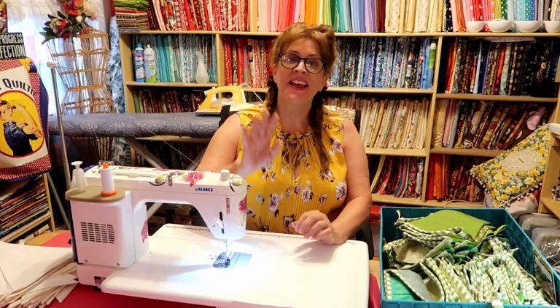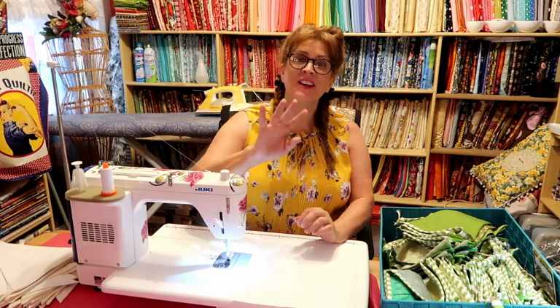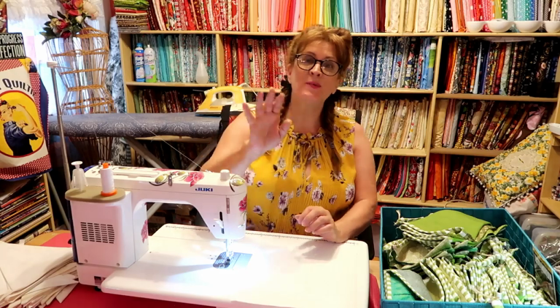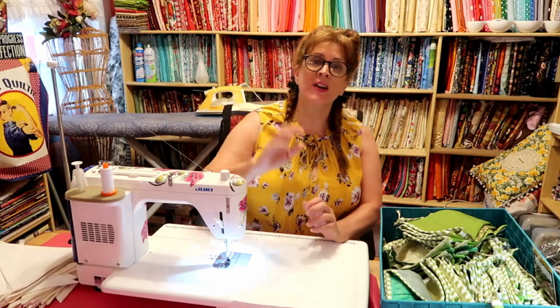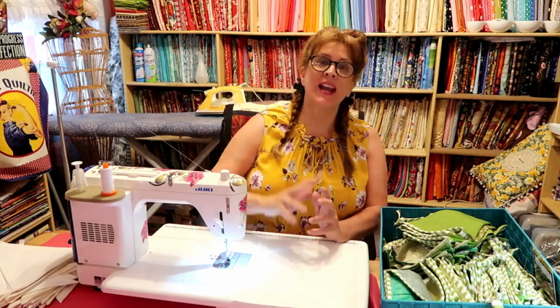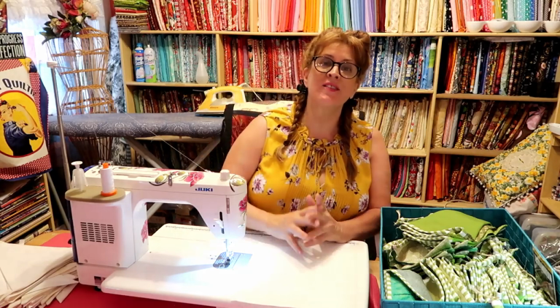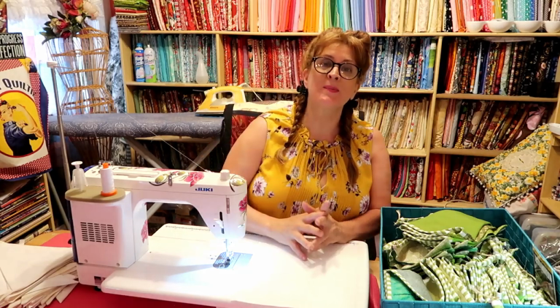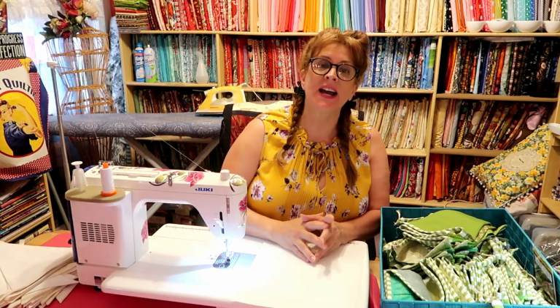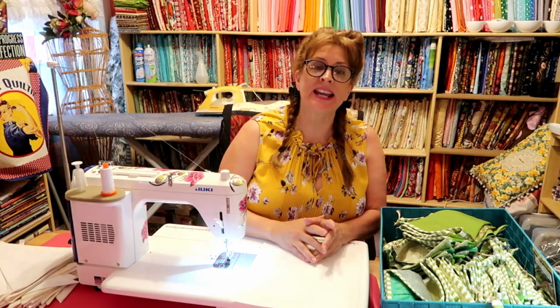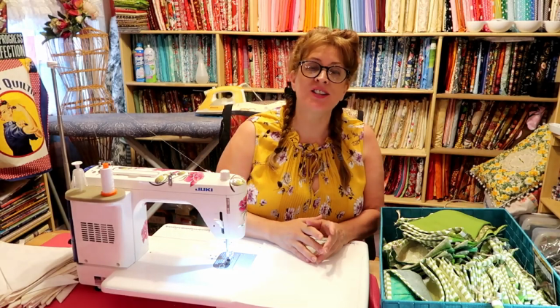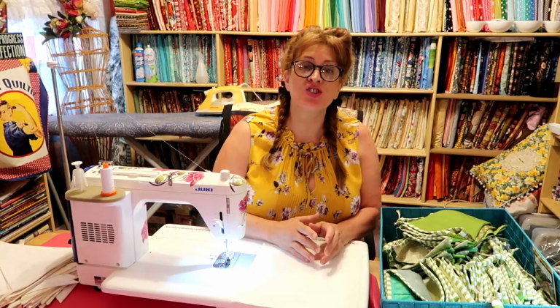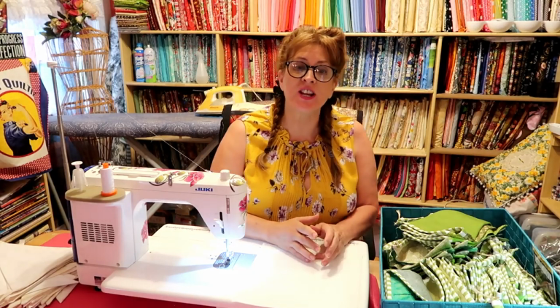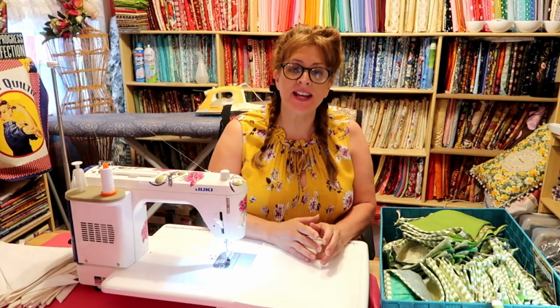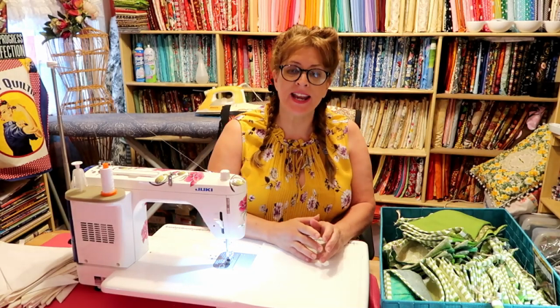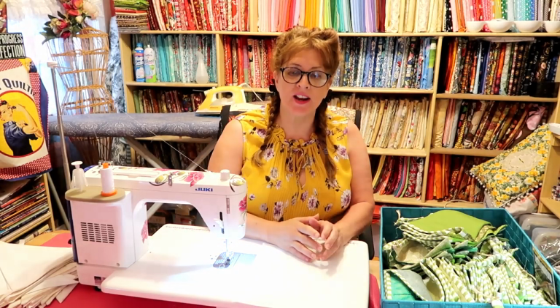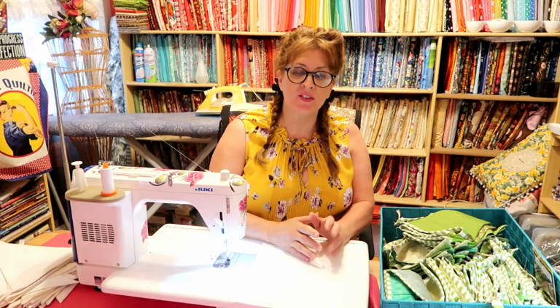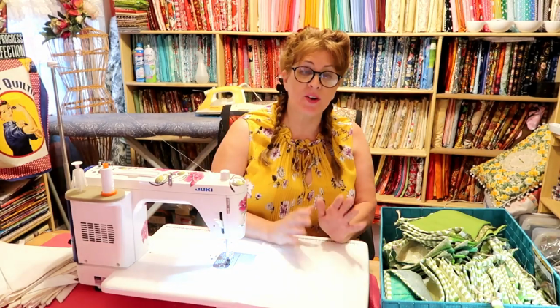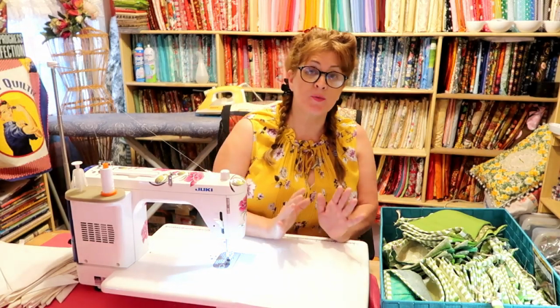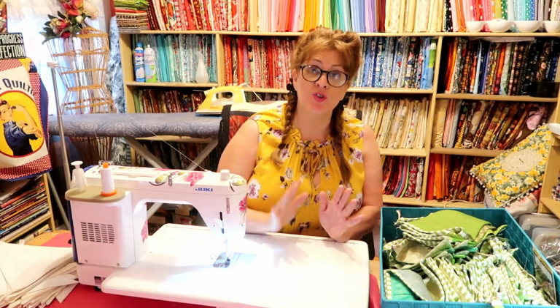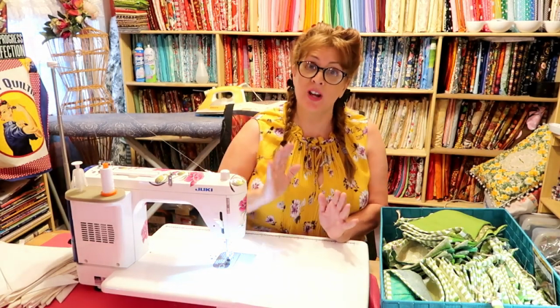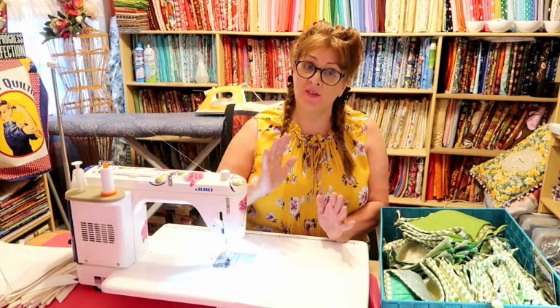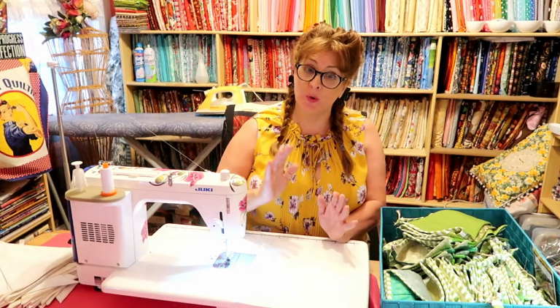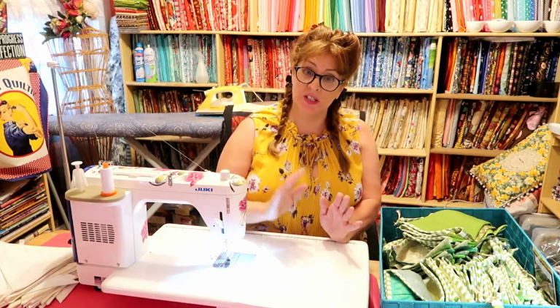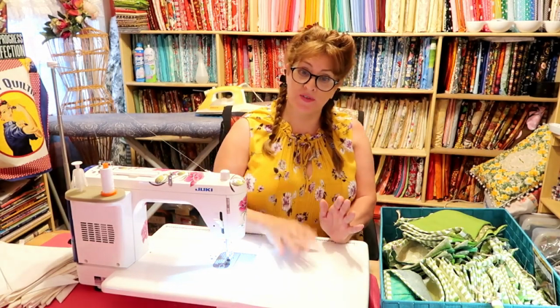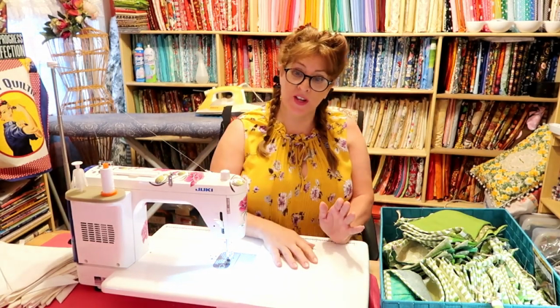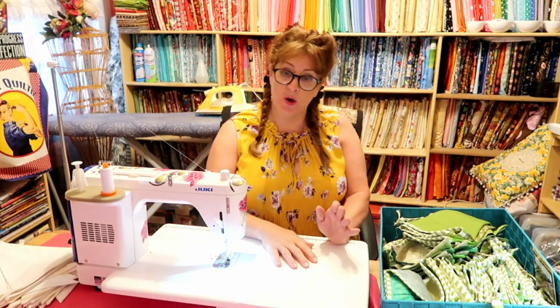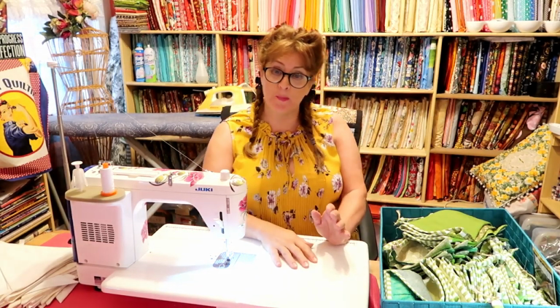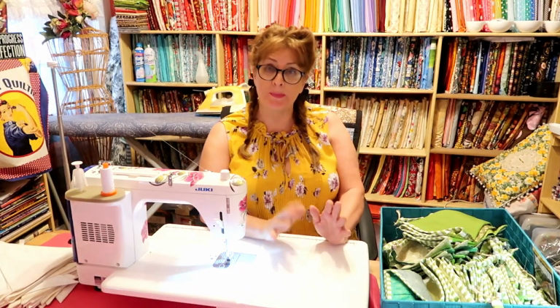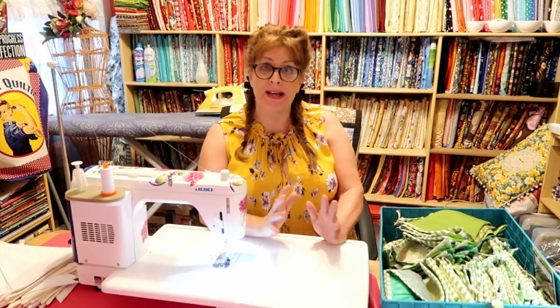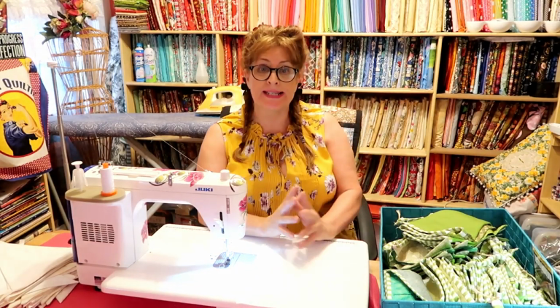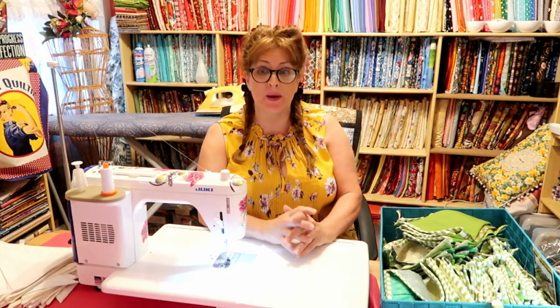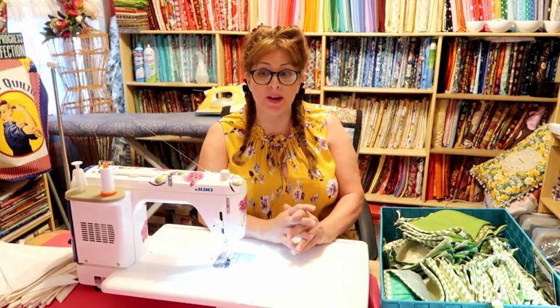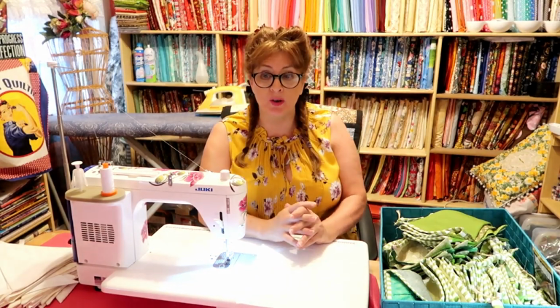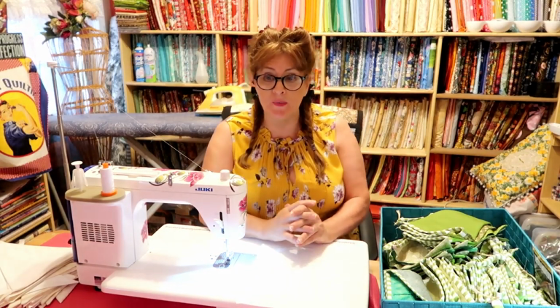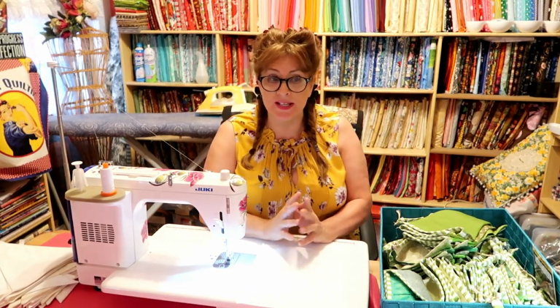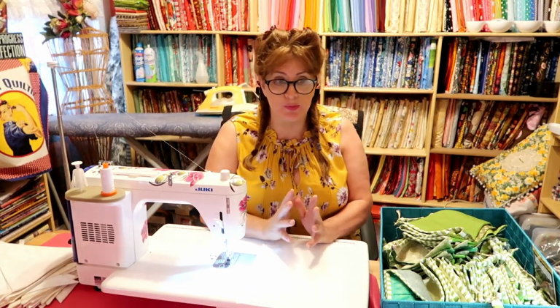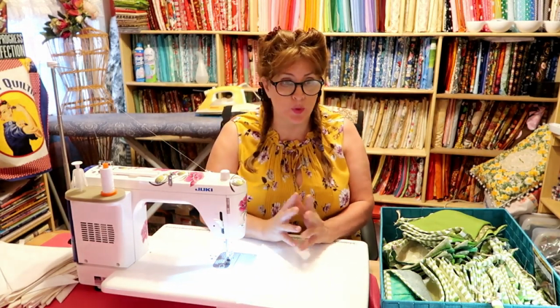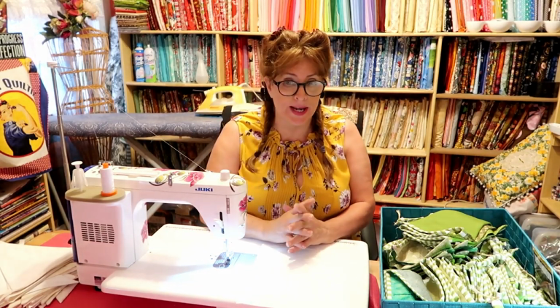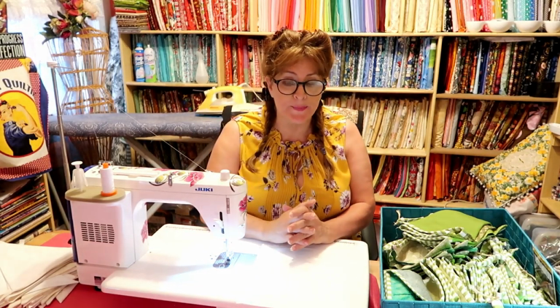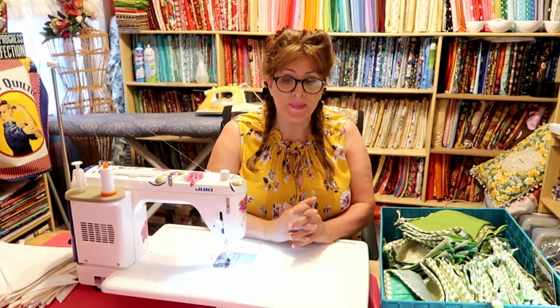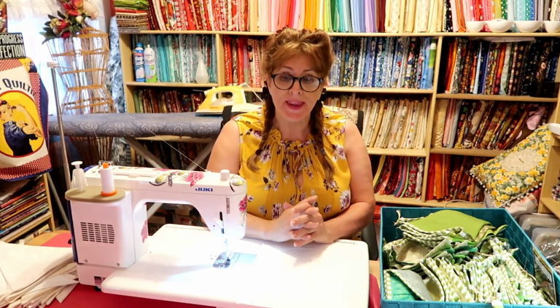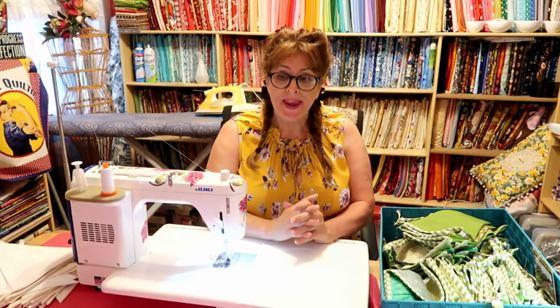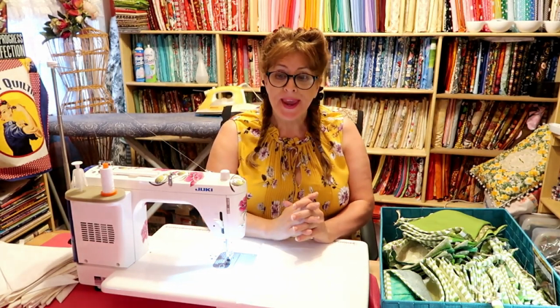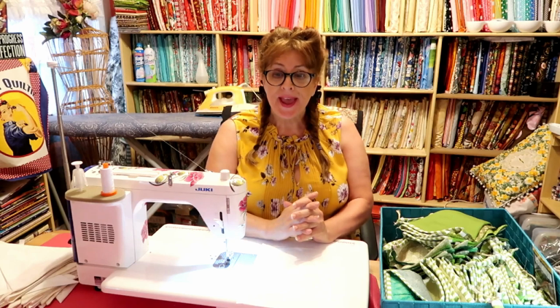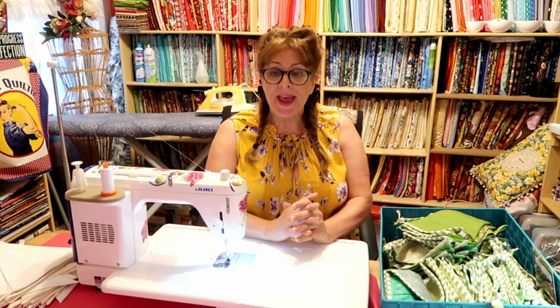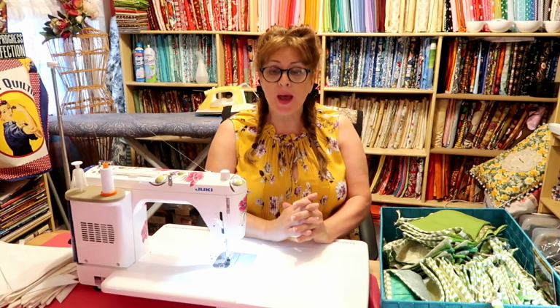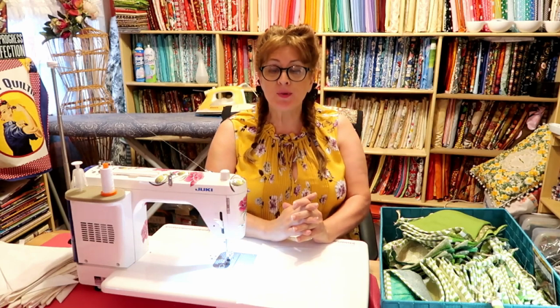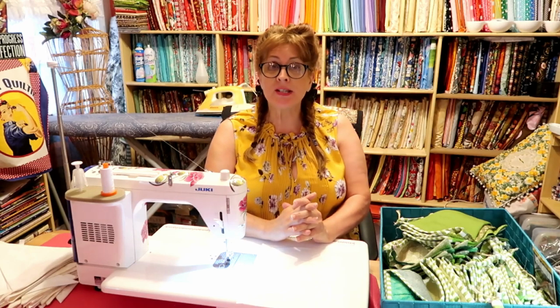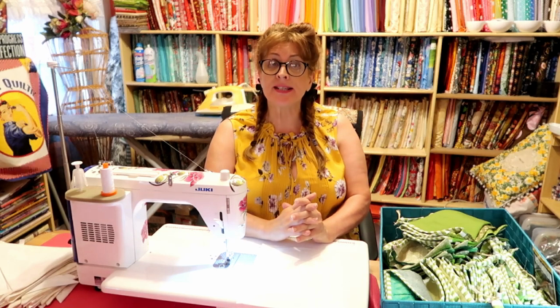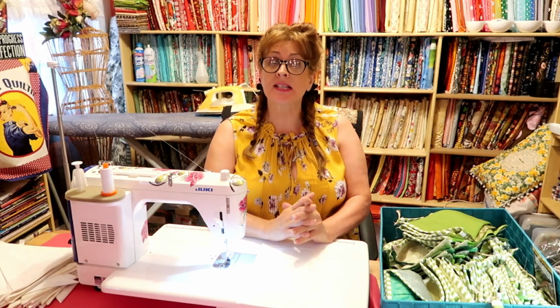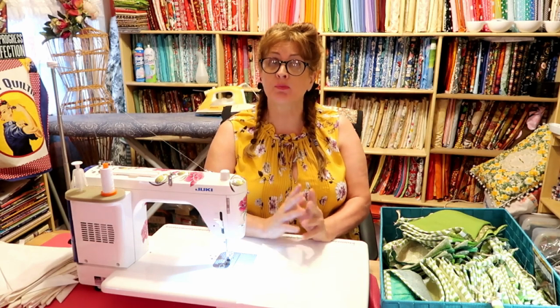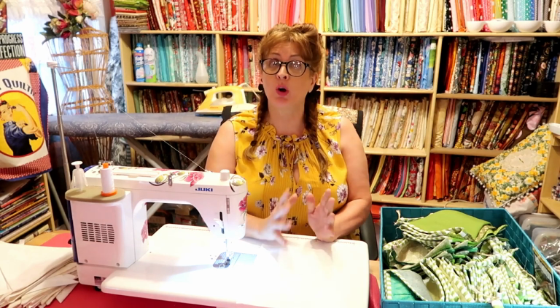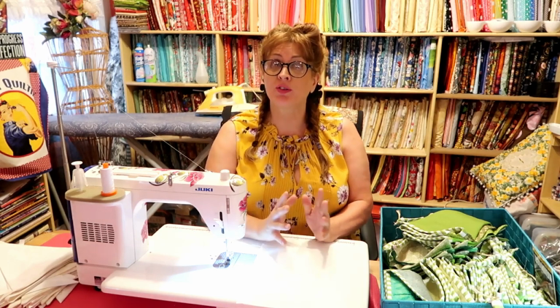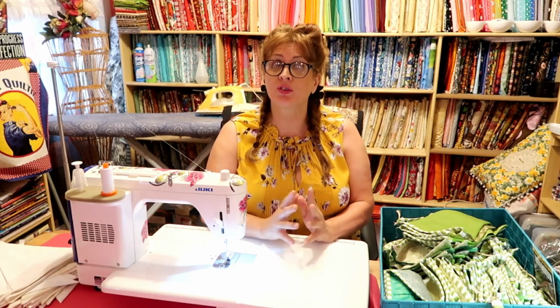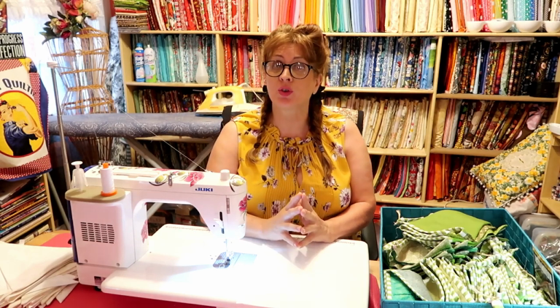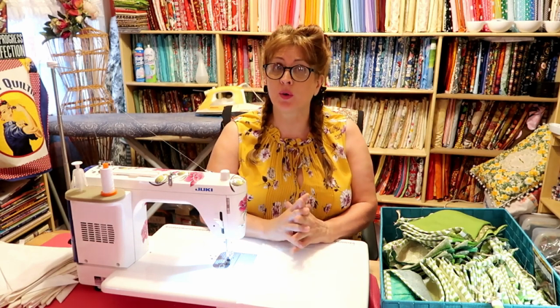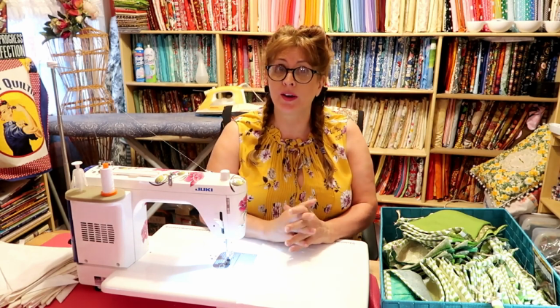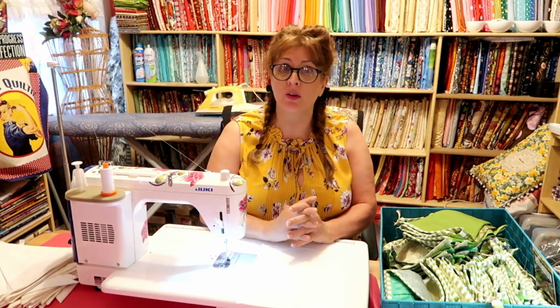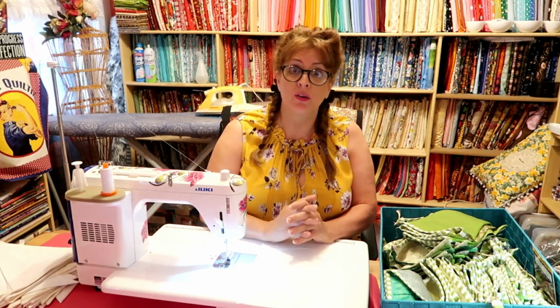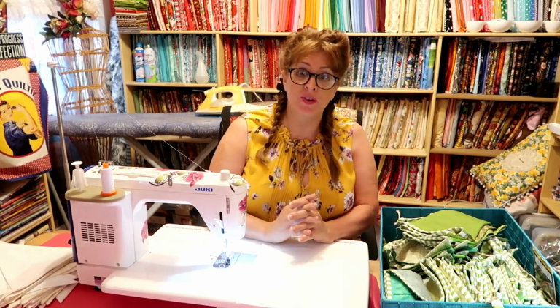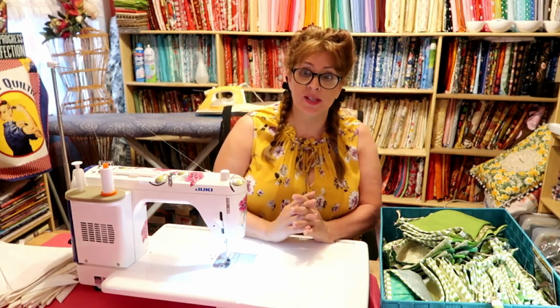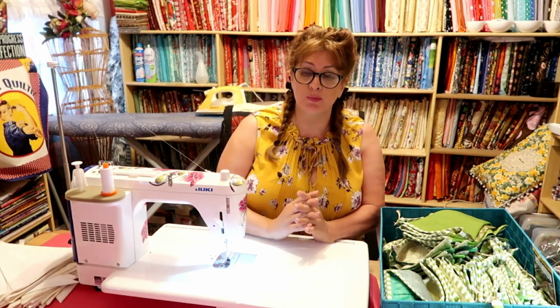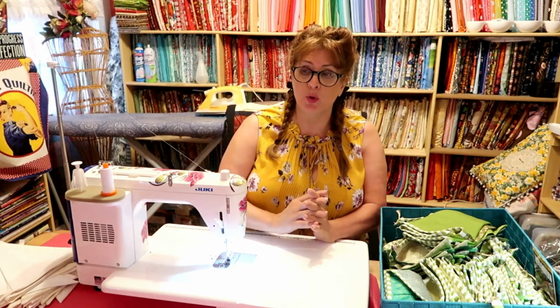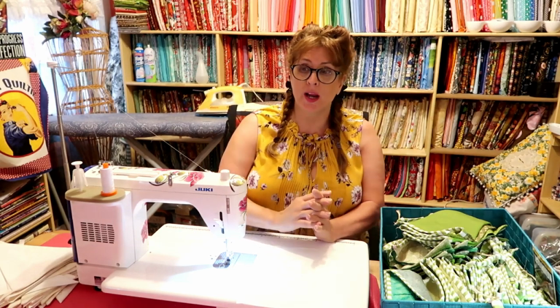Good morning everybody, it's Jean here from True Love Quilts For You. I'm in my sewing room this morning with just a small tutorial today.